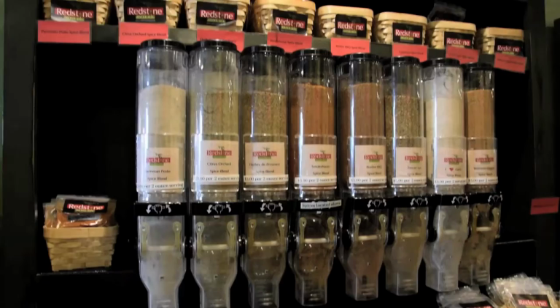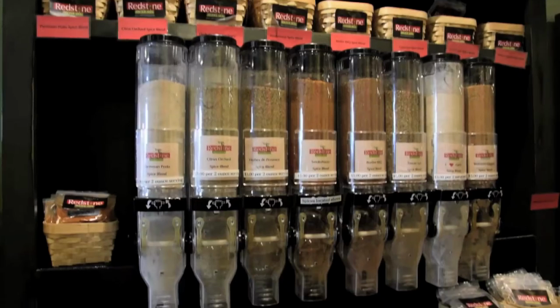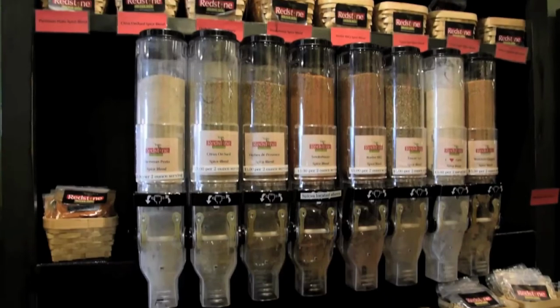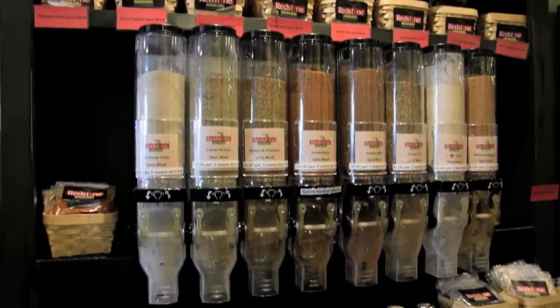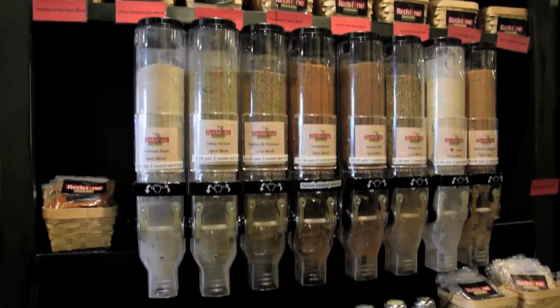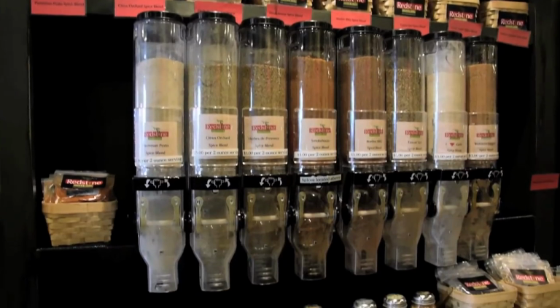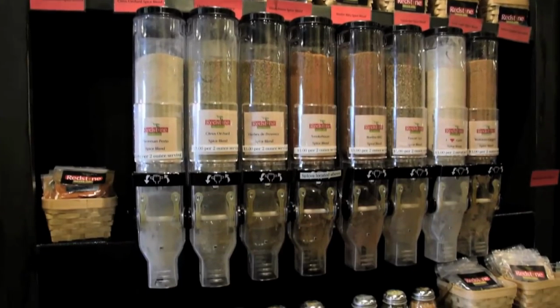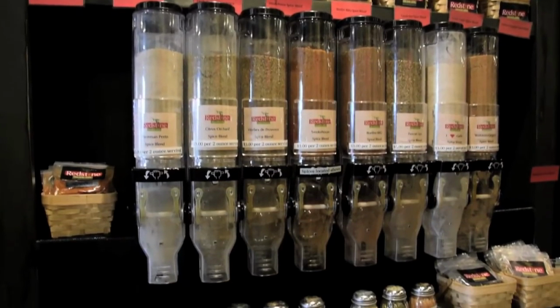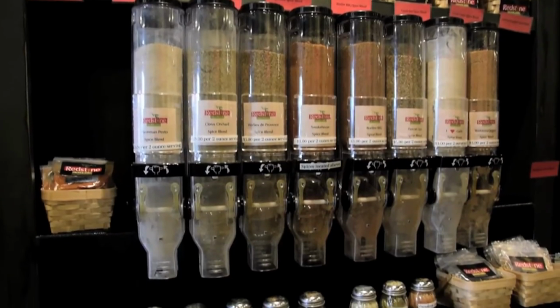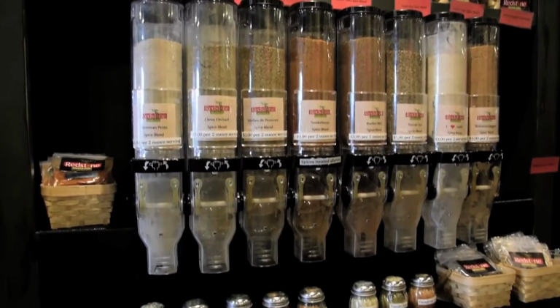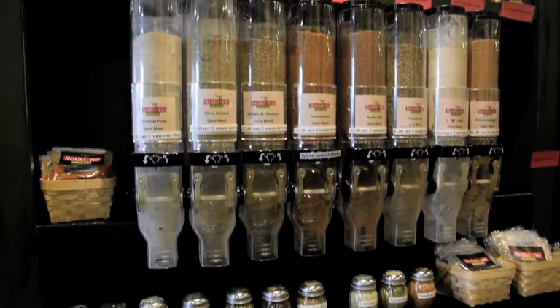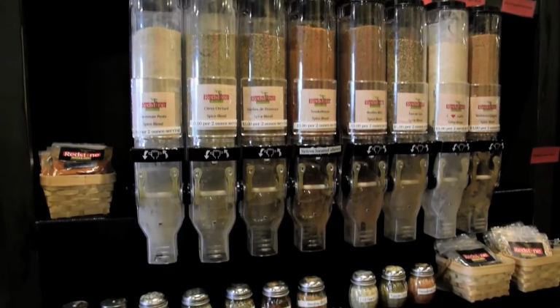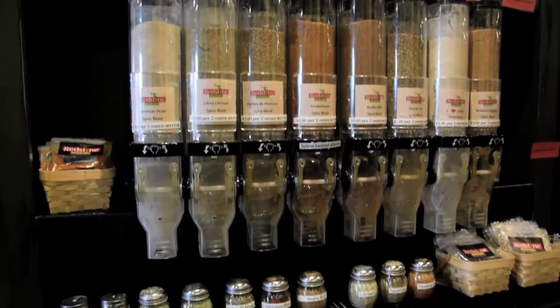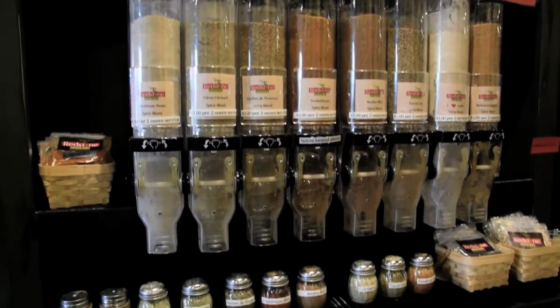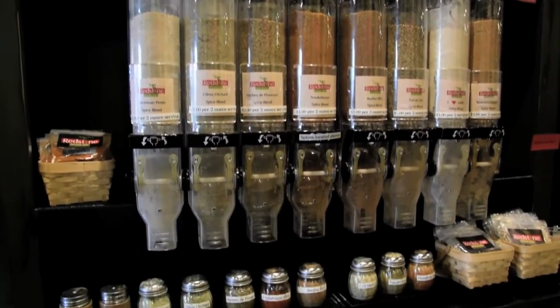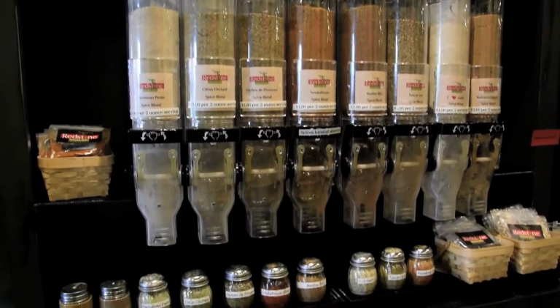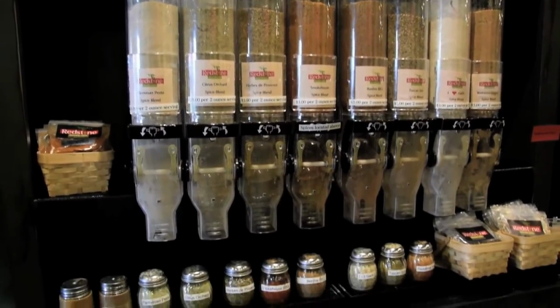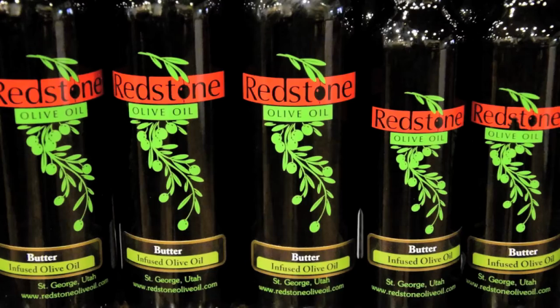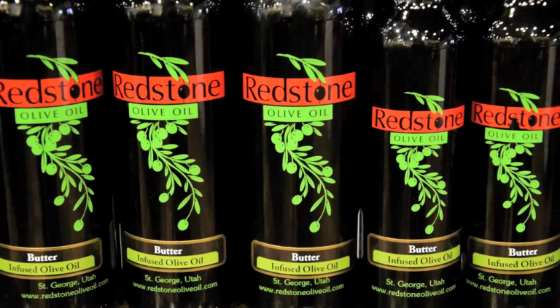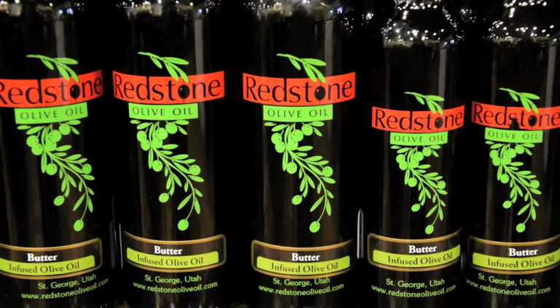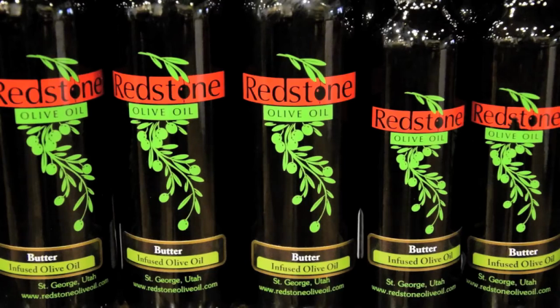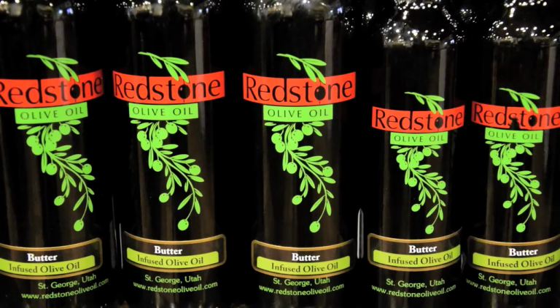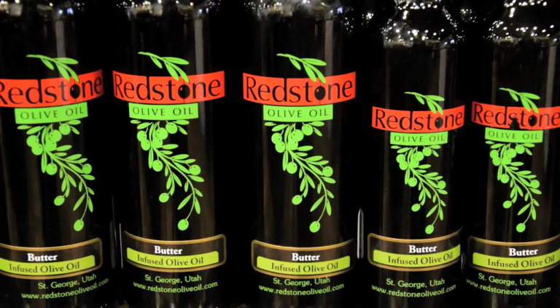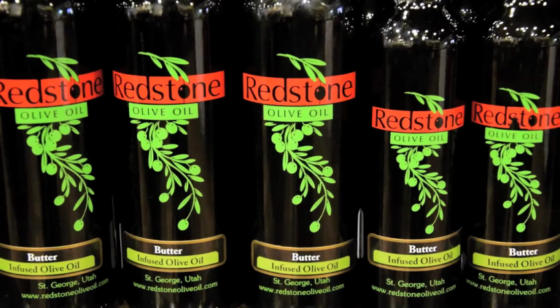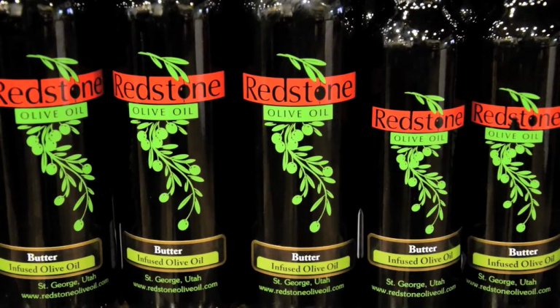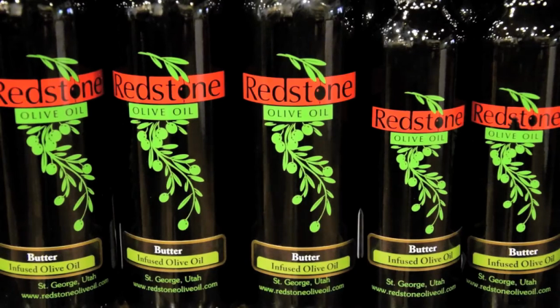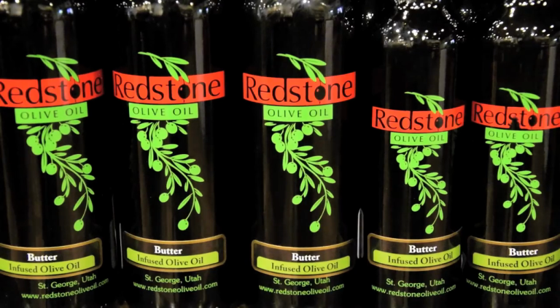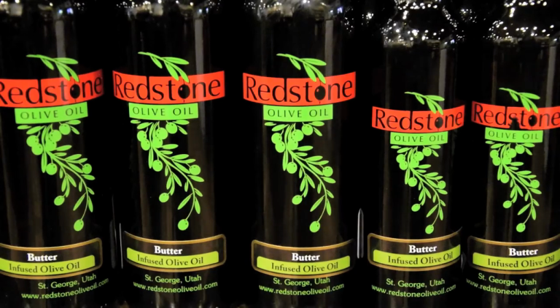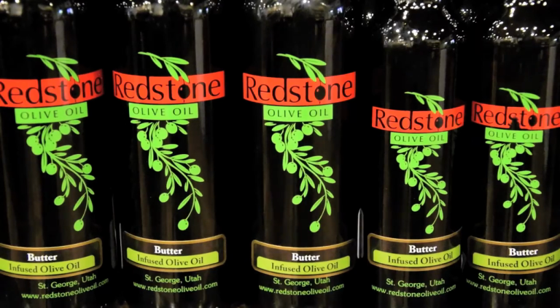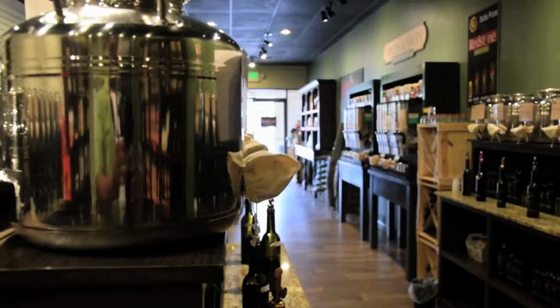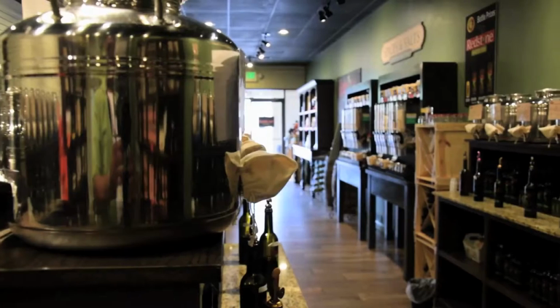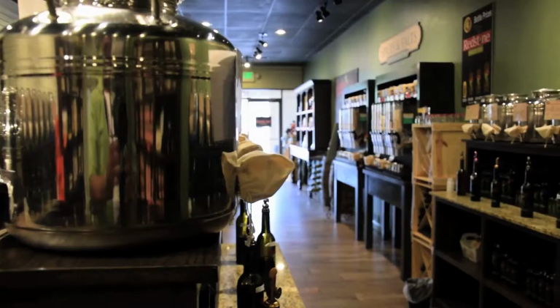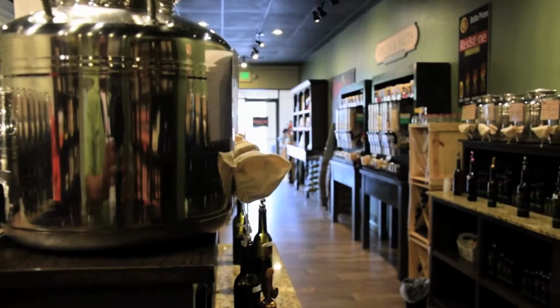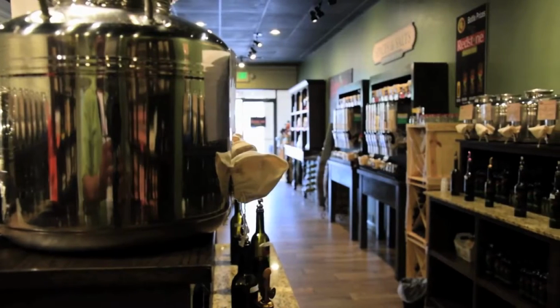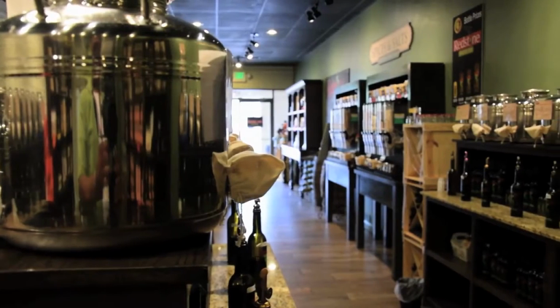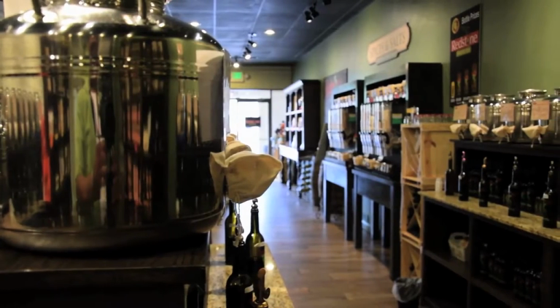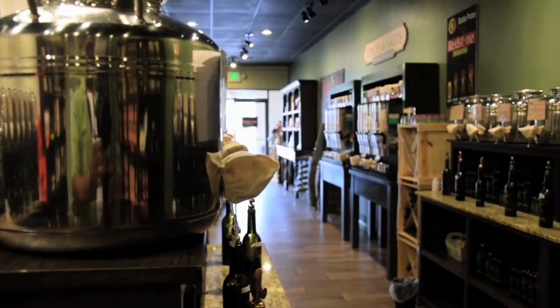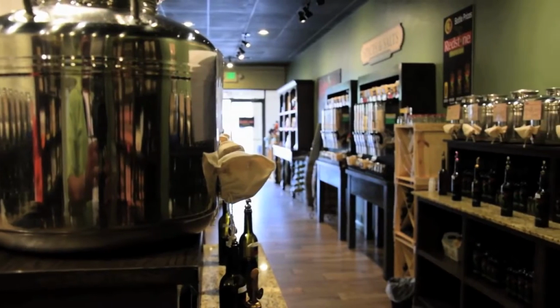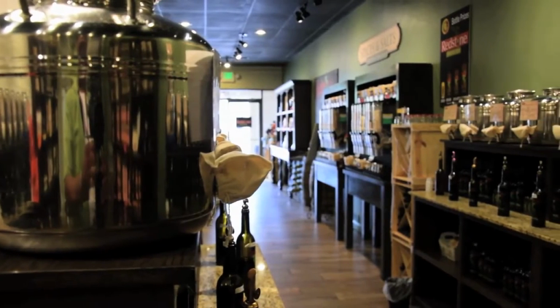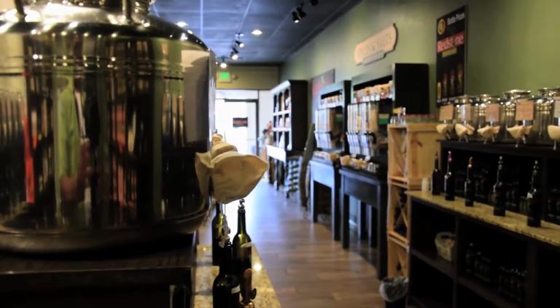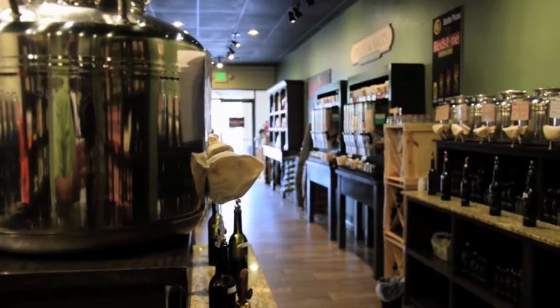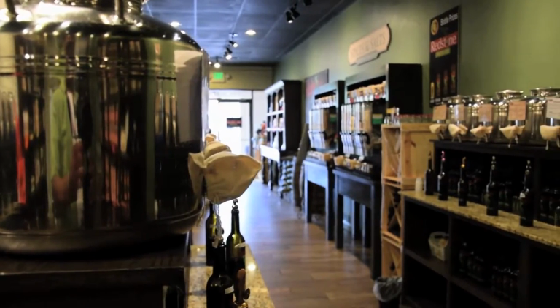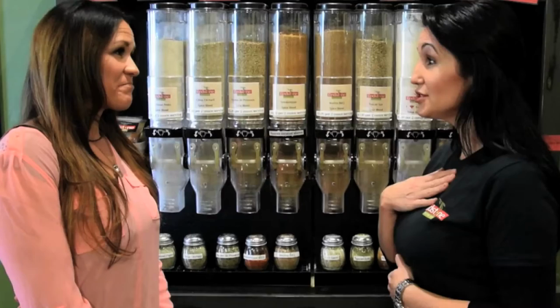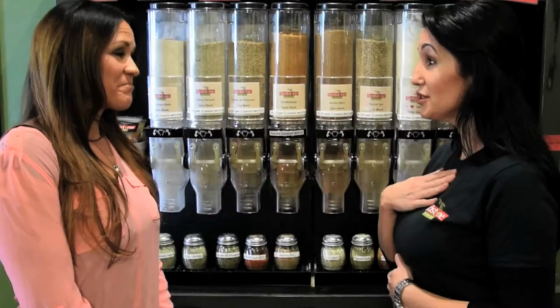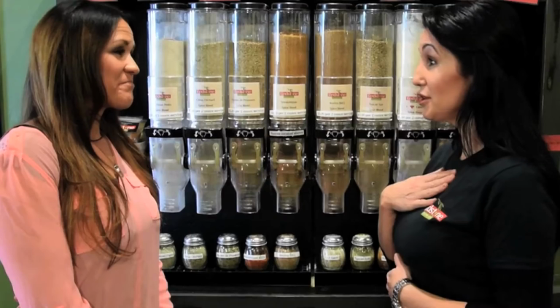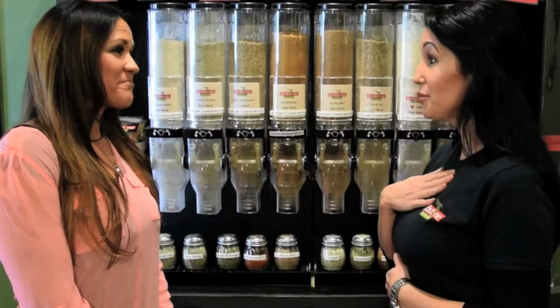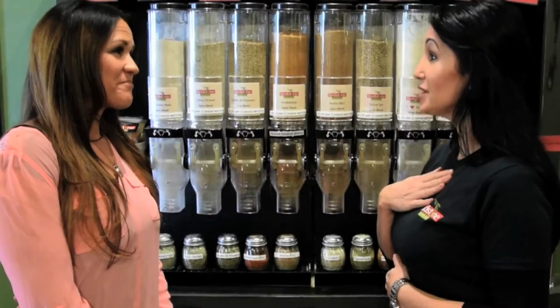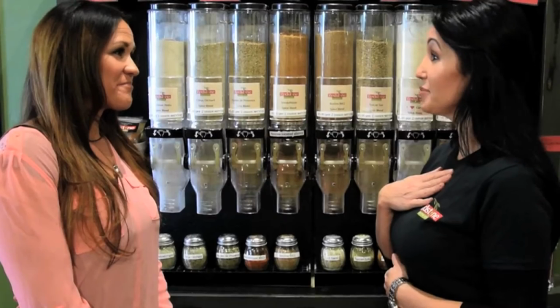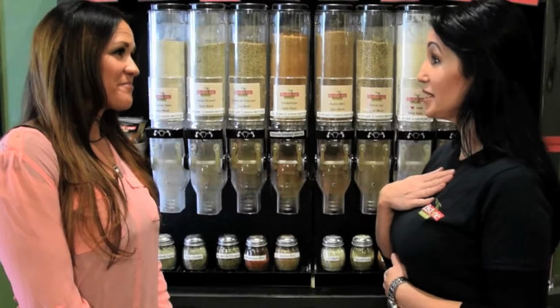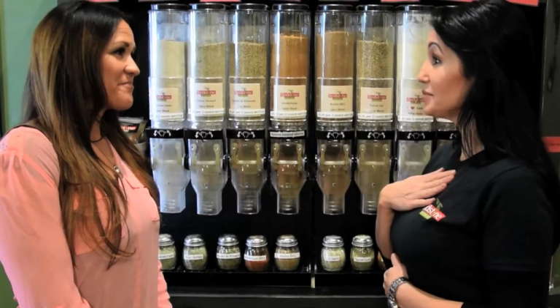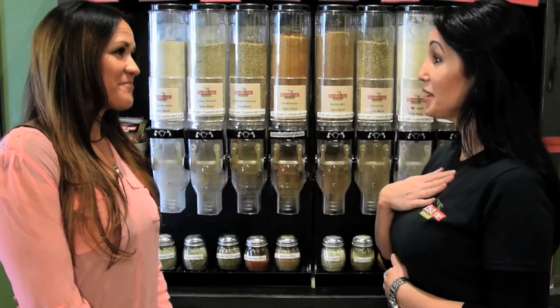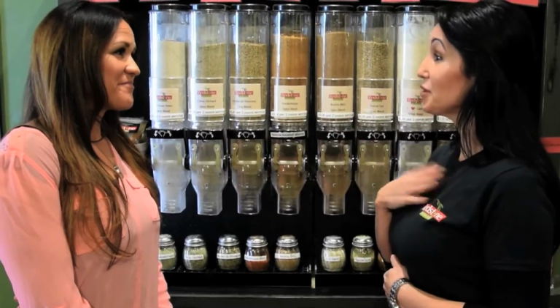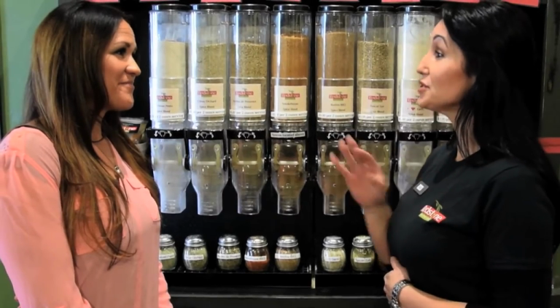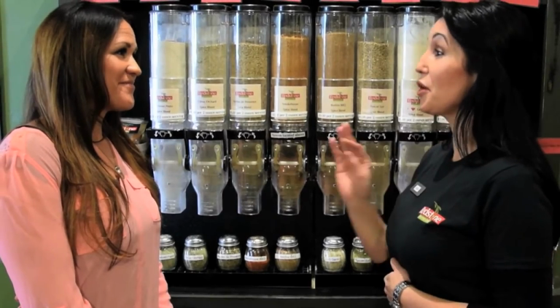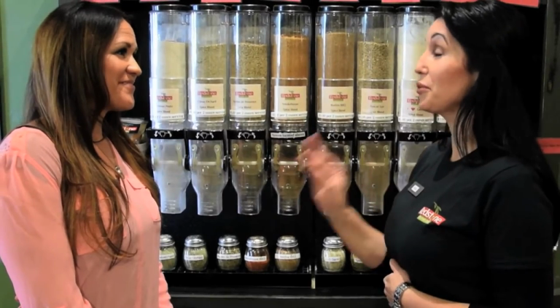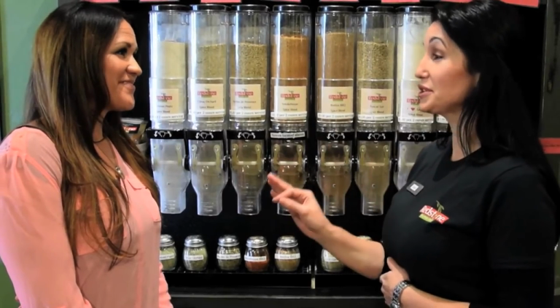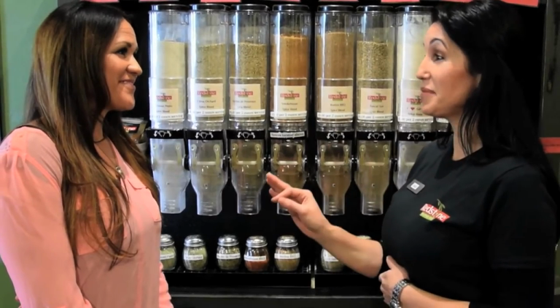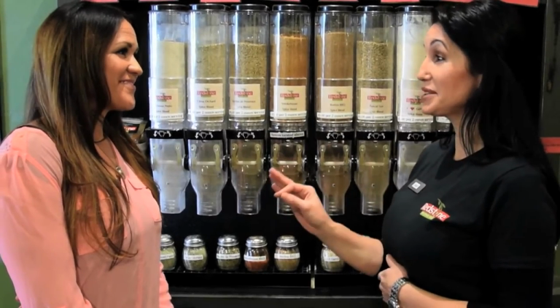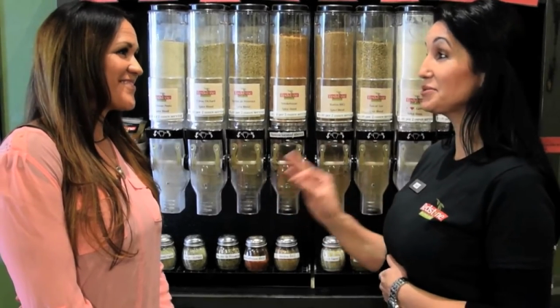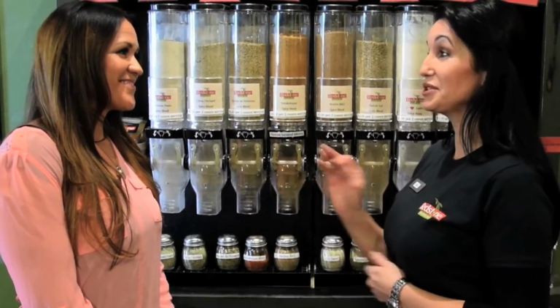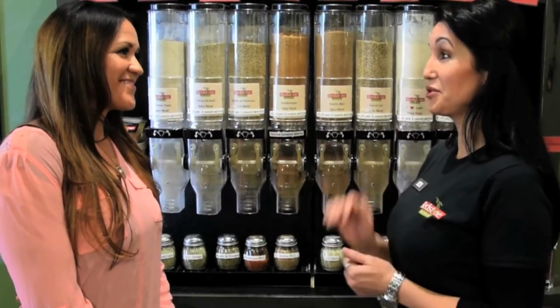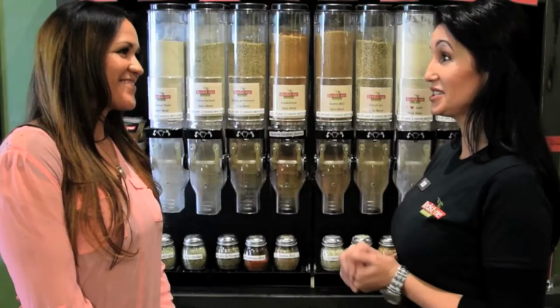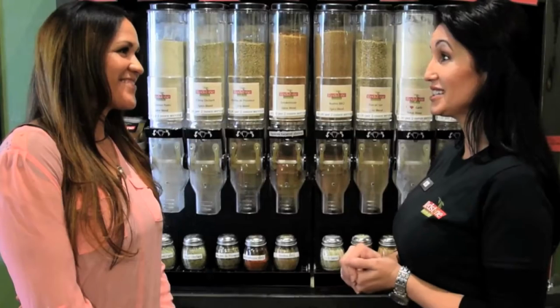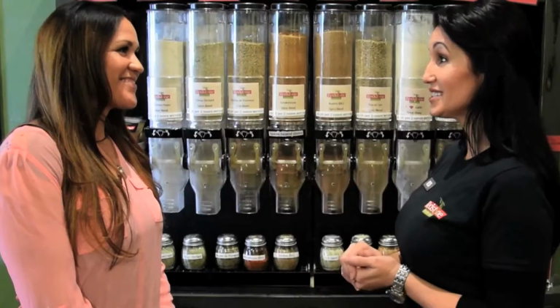We make all of our spices here in-store with only the best ingredients and no fillers. I can show you what spice blend or salt works best with your dish.